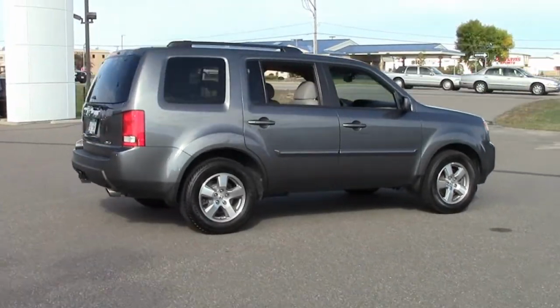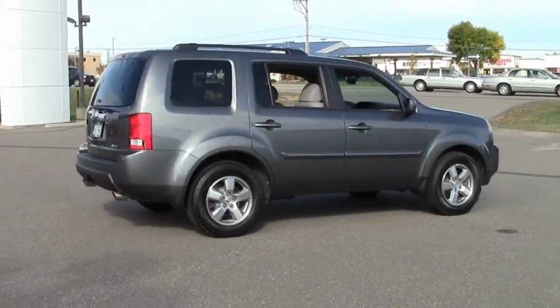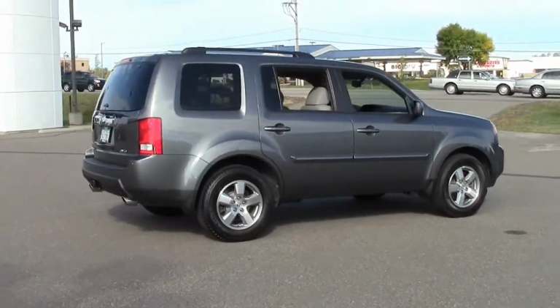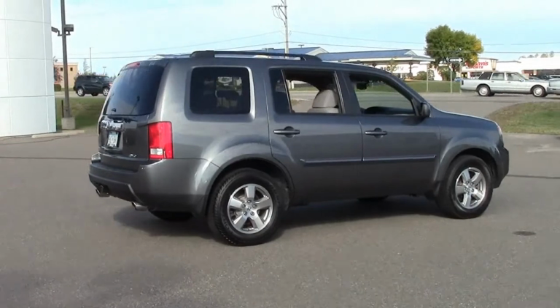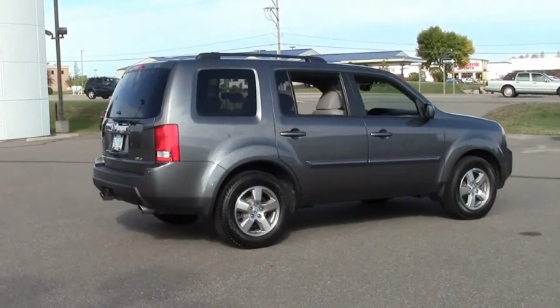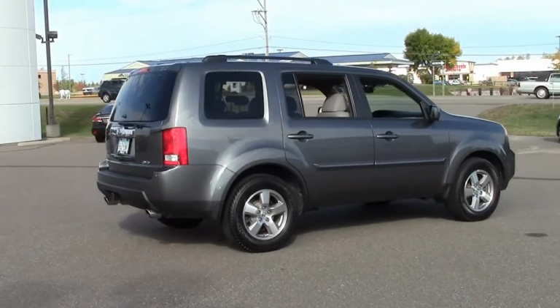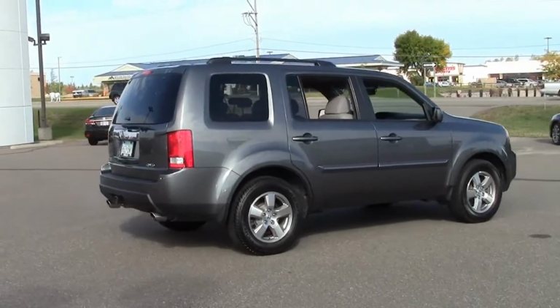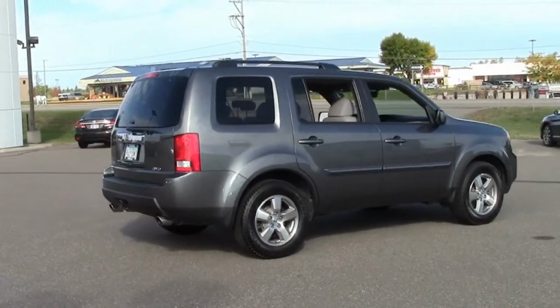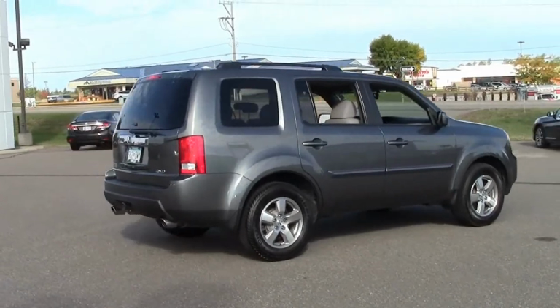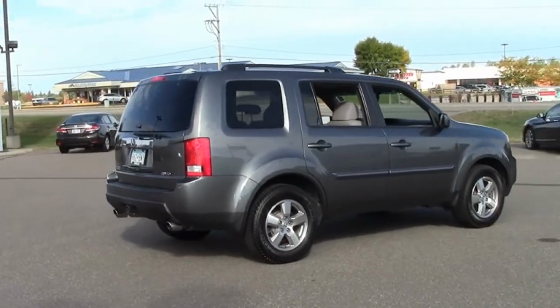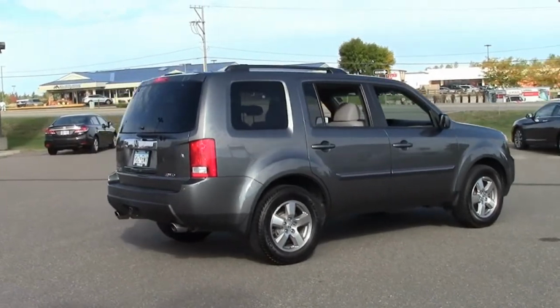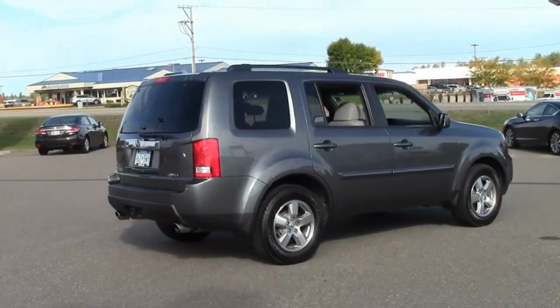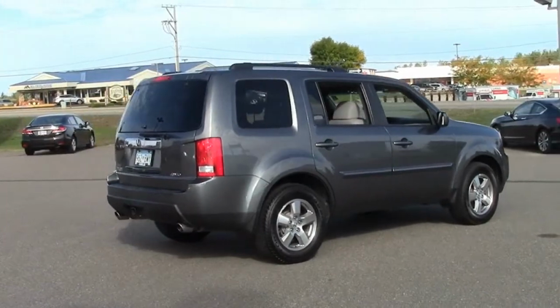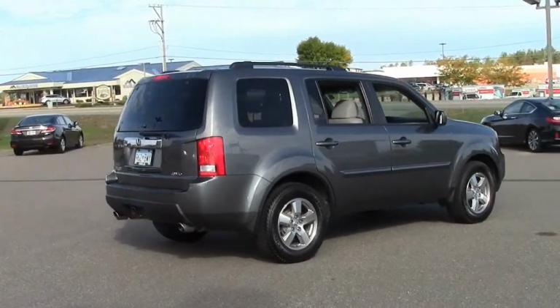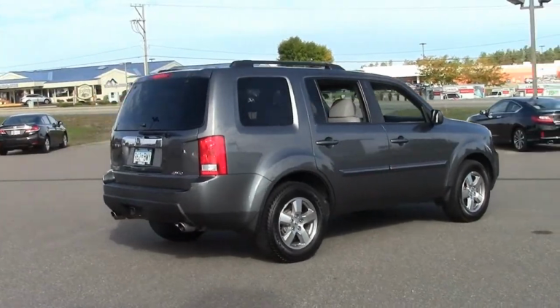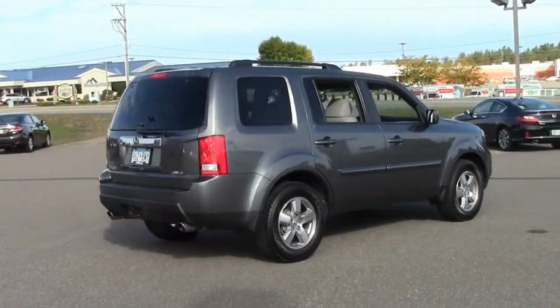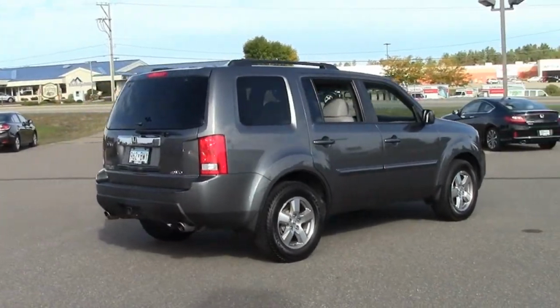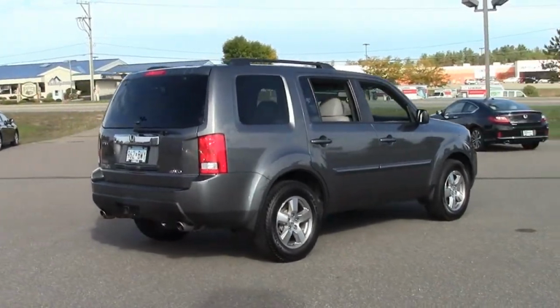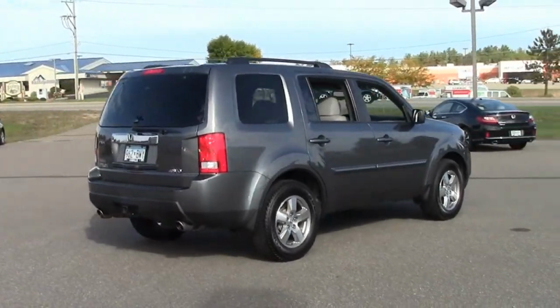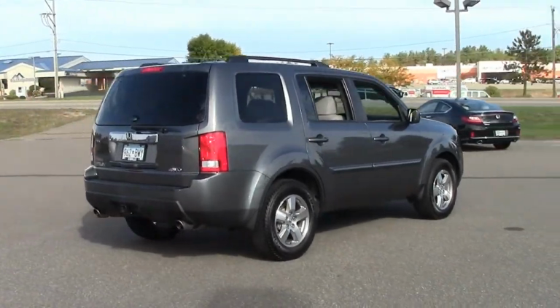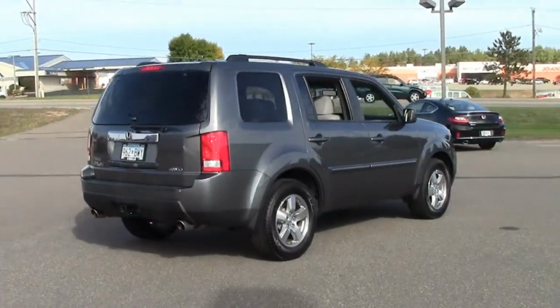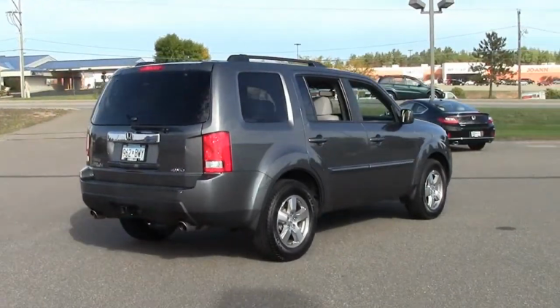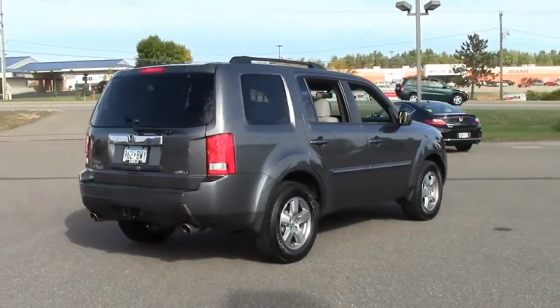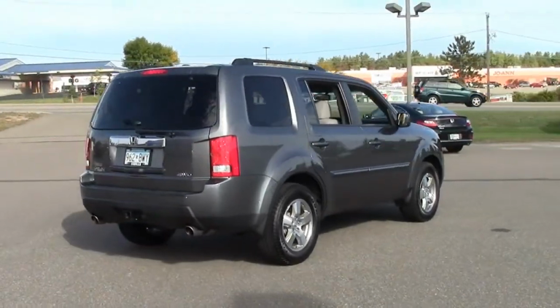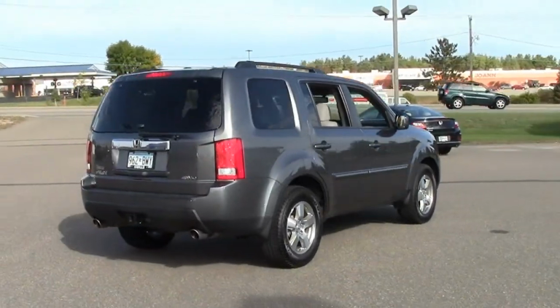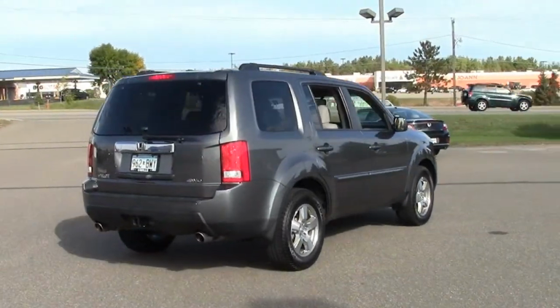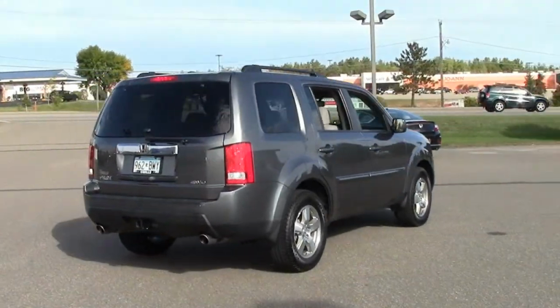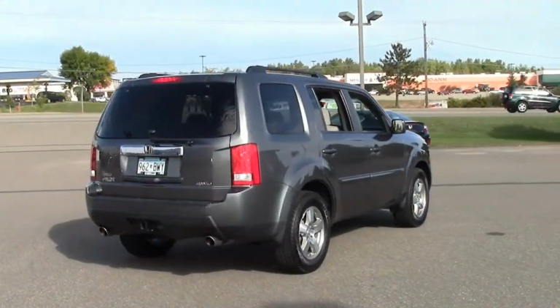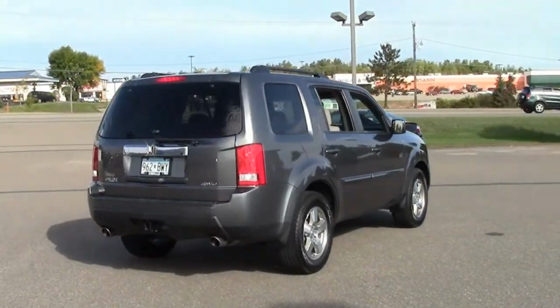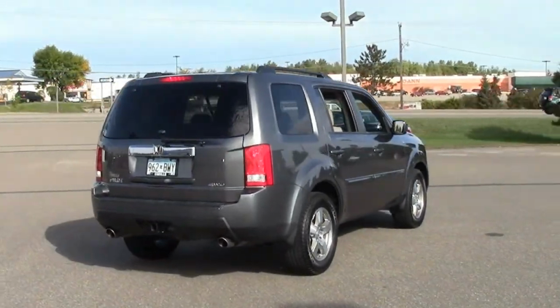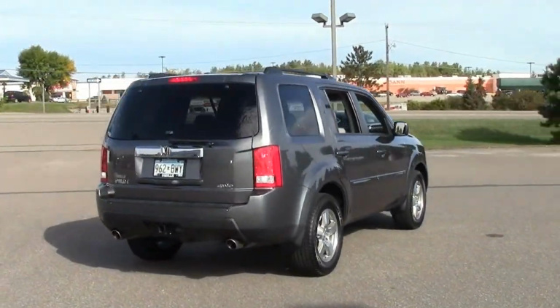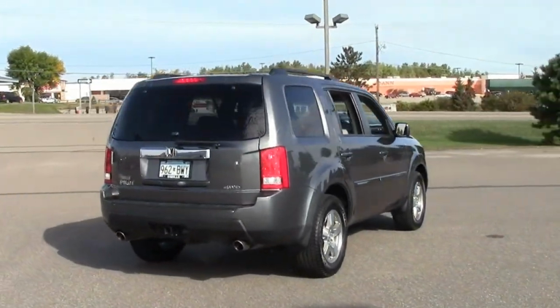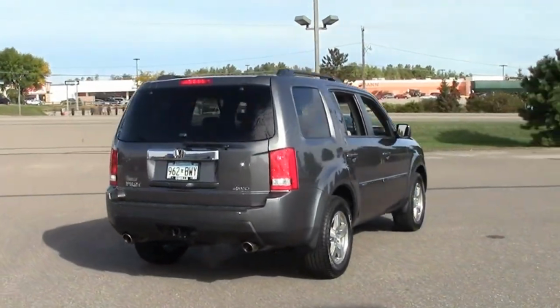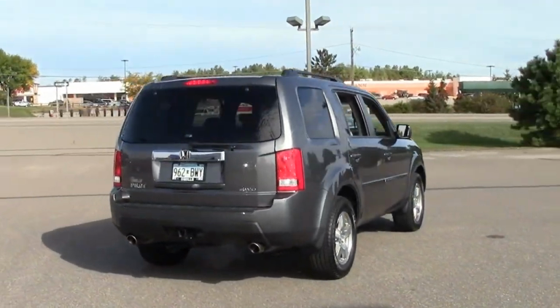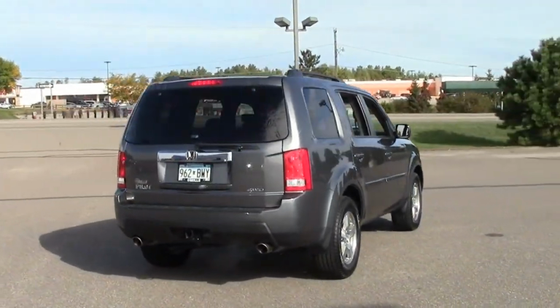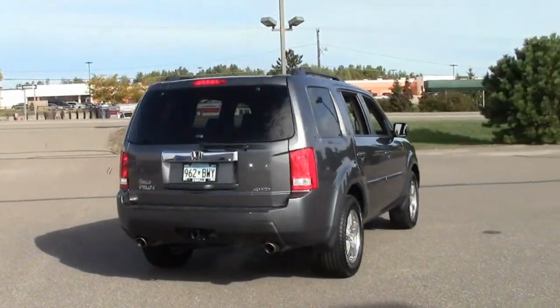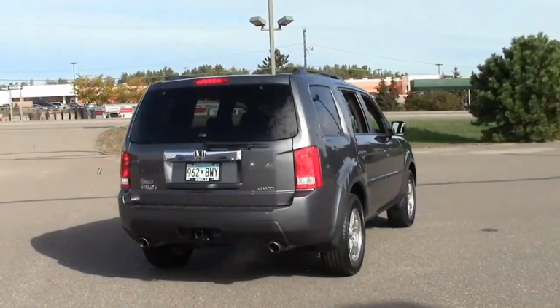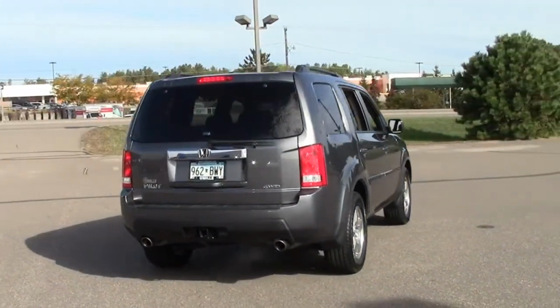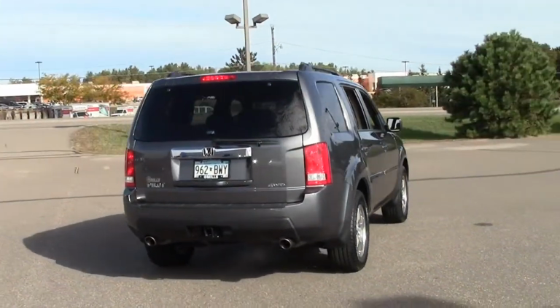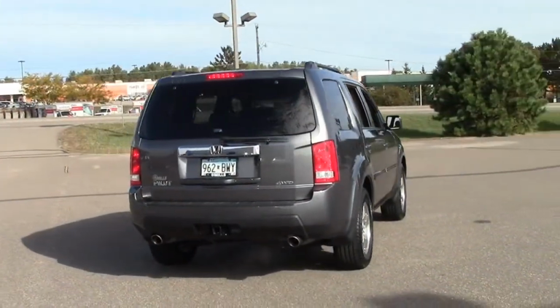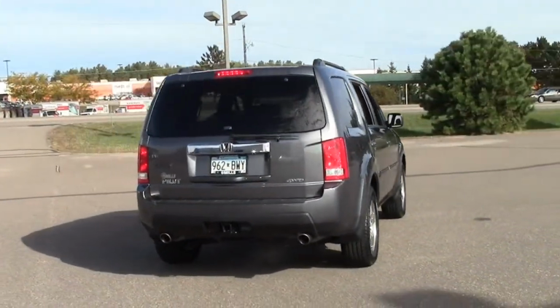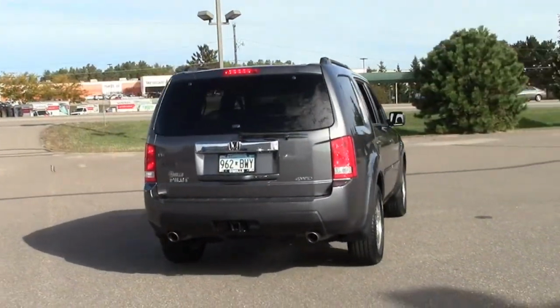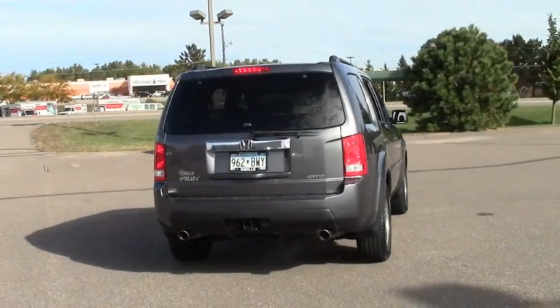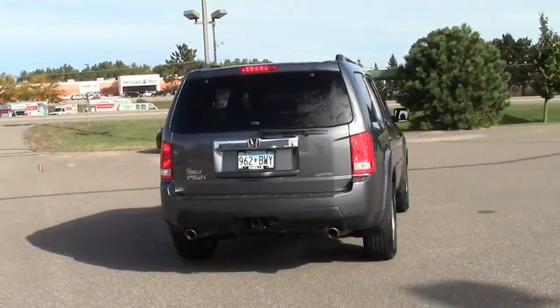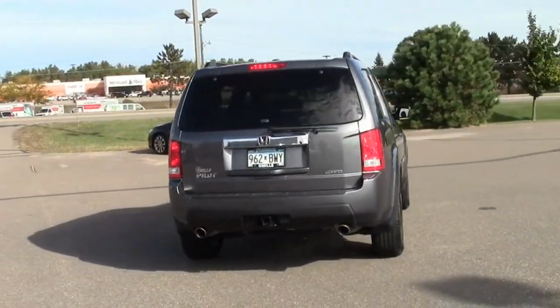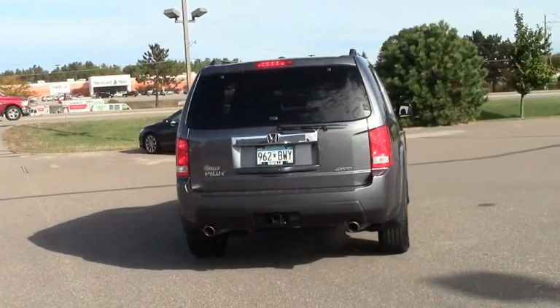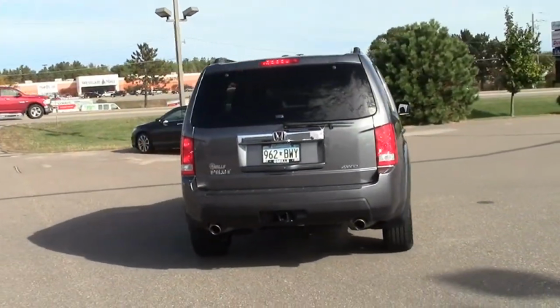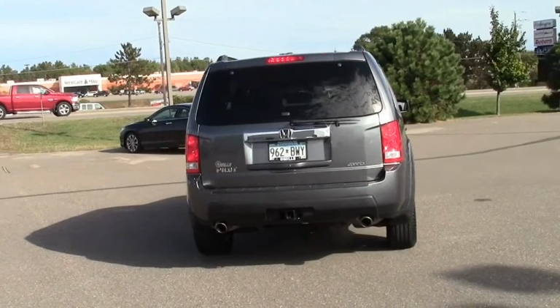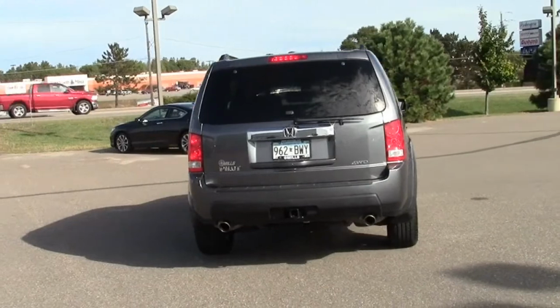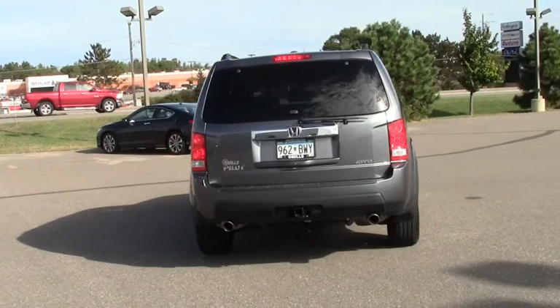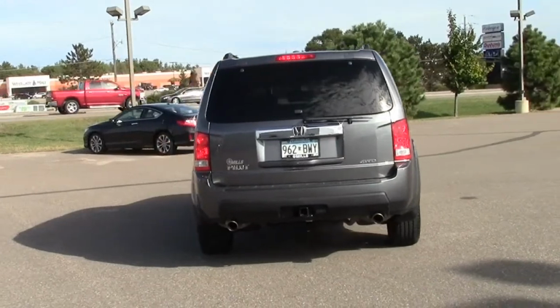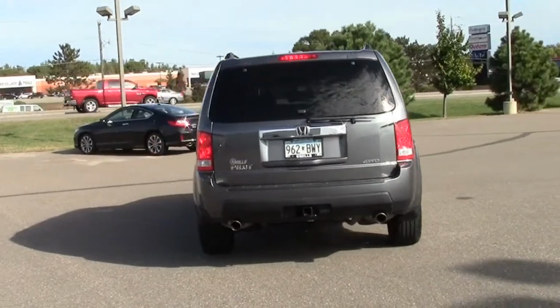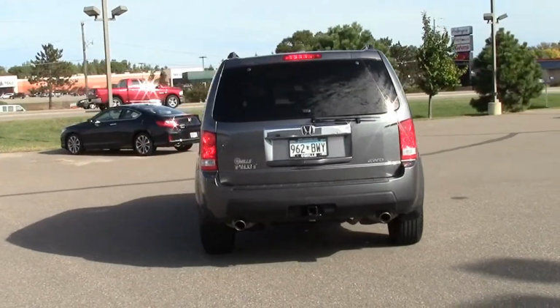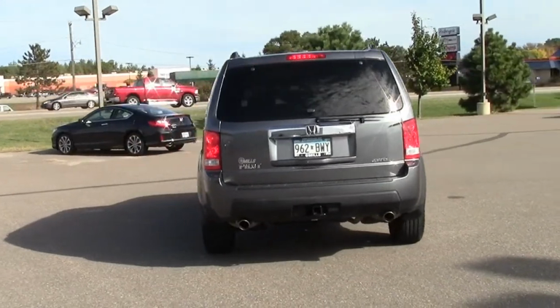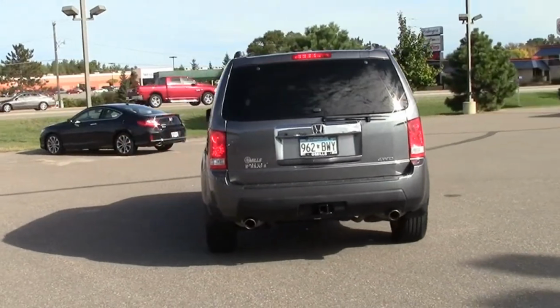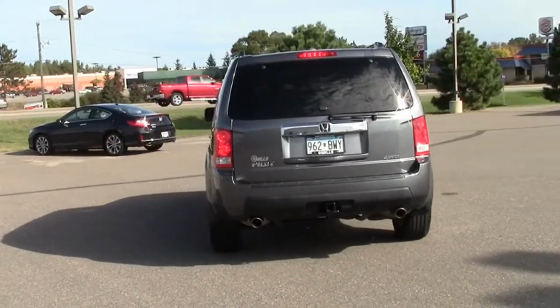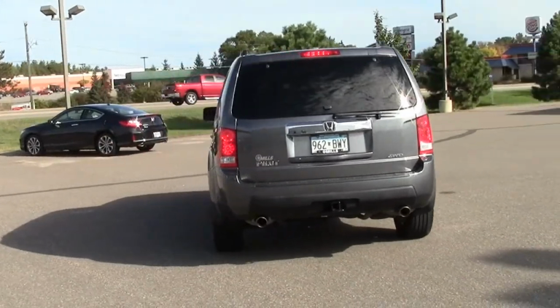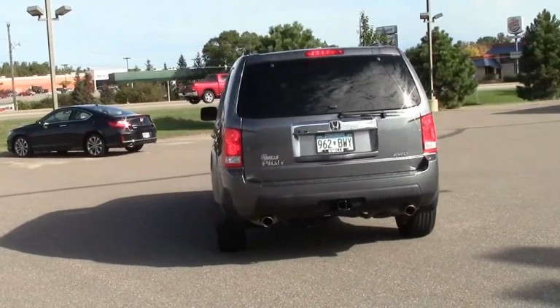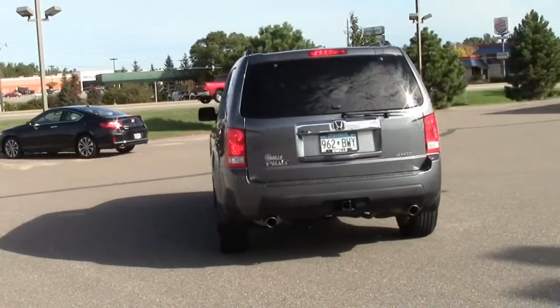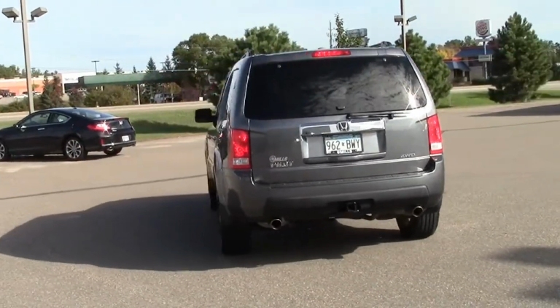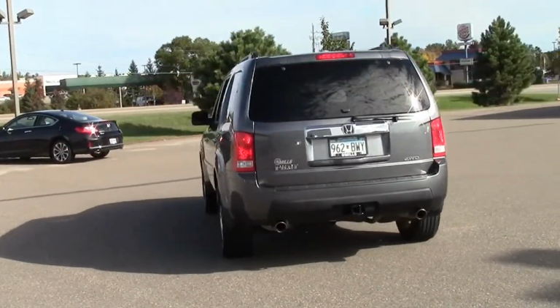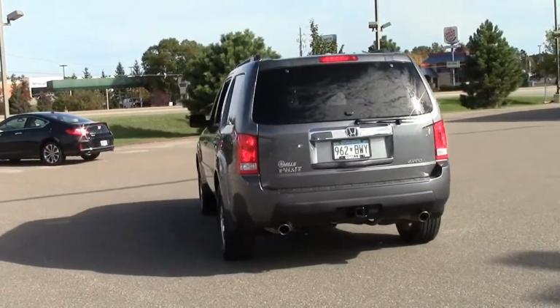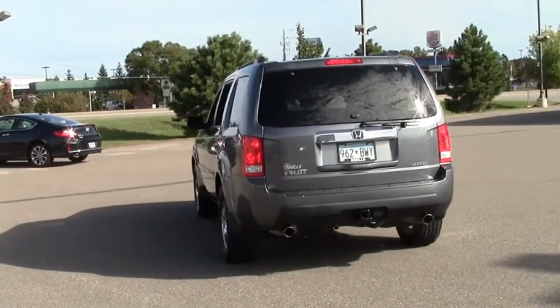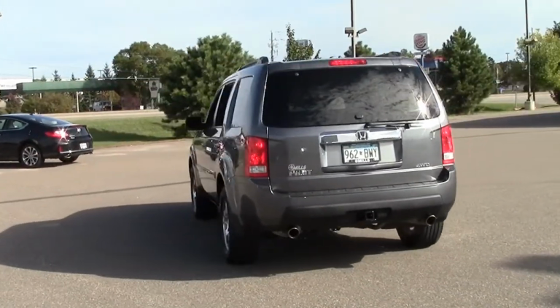Low miles on this eye-catching mid-size SUV in excellent condition inside and out — the Consumer Guide rated a Best Buy.